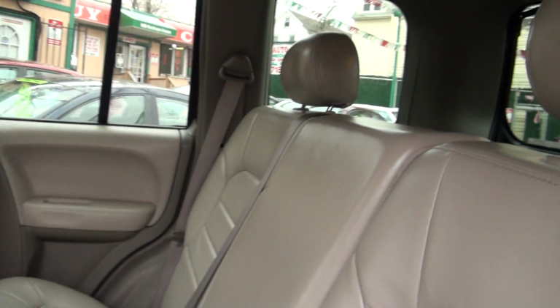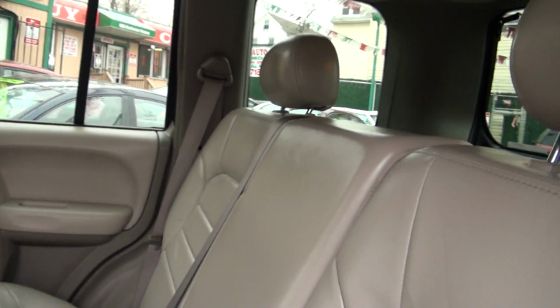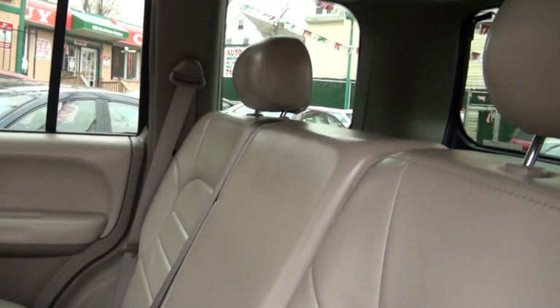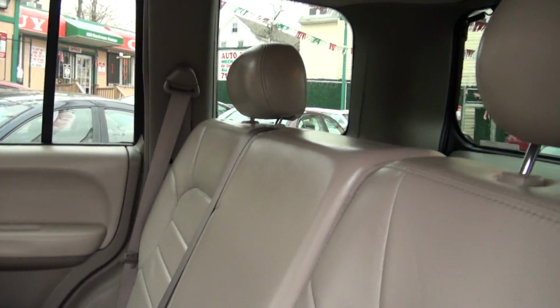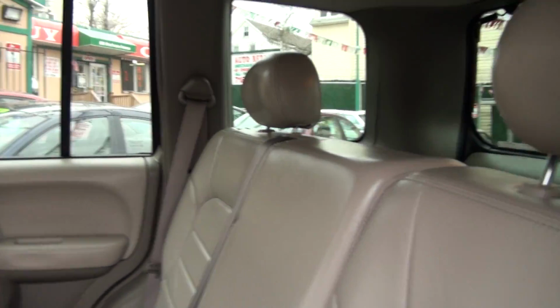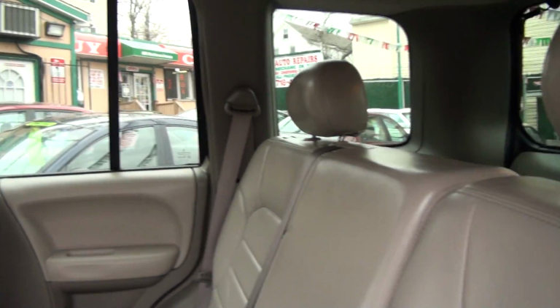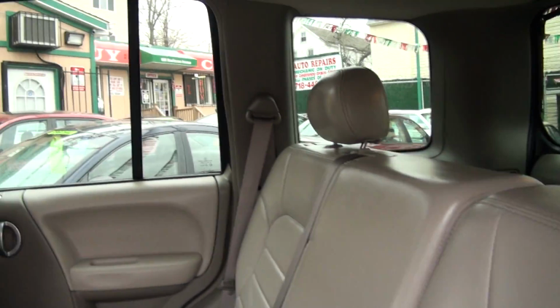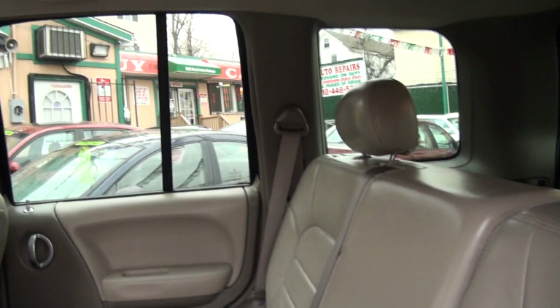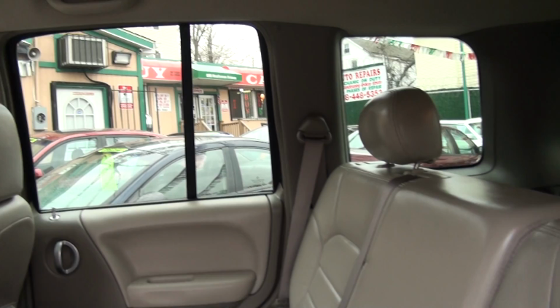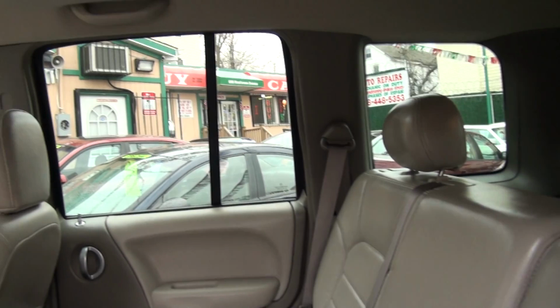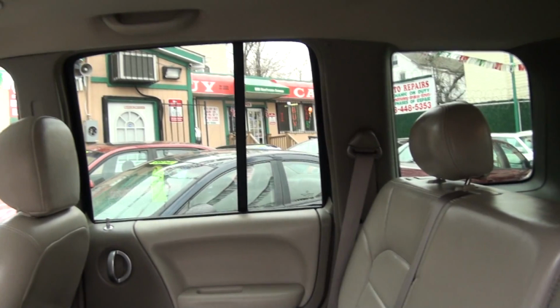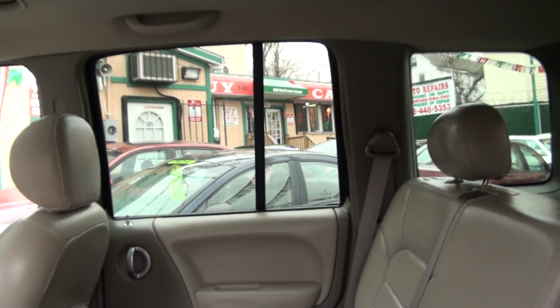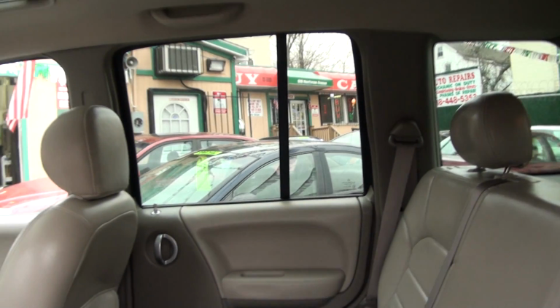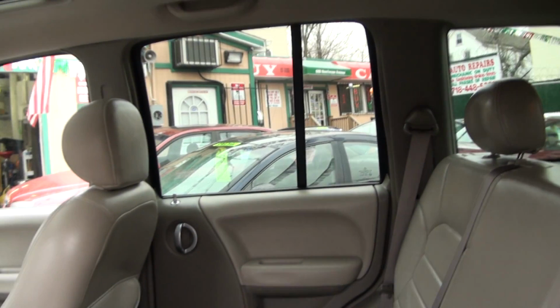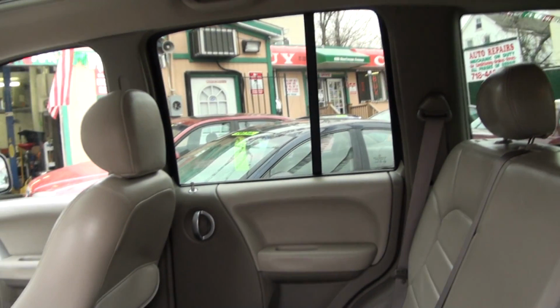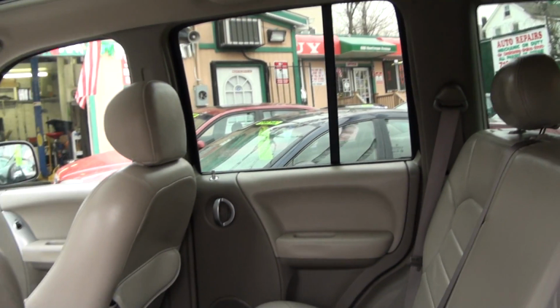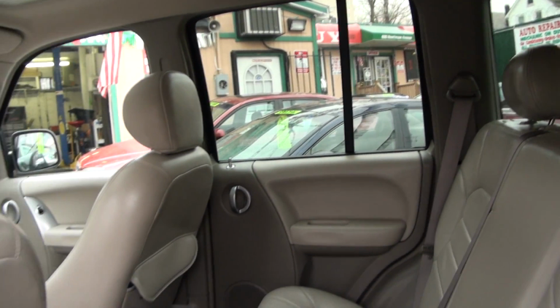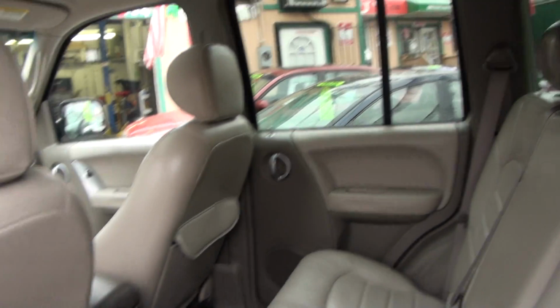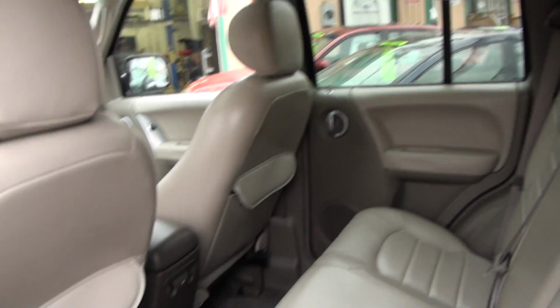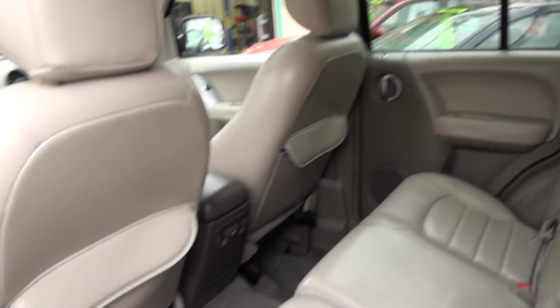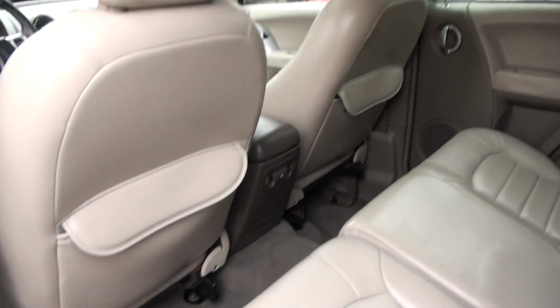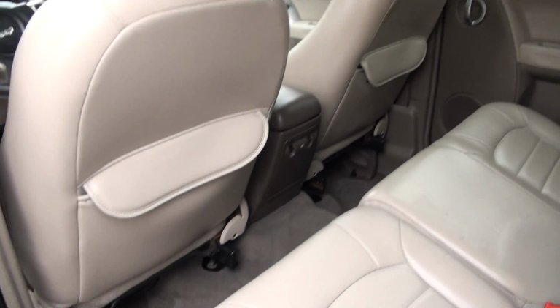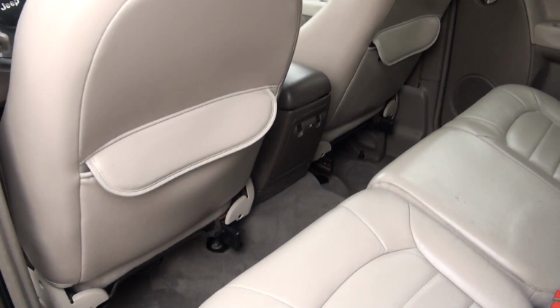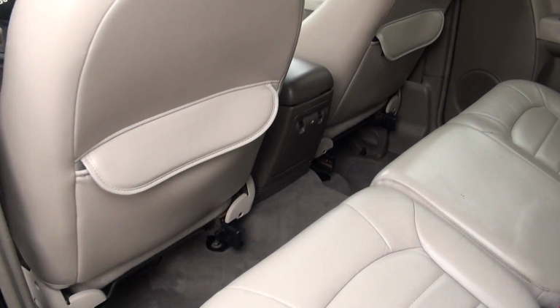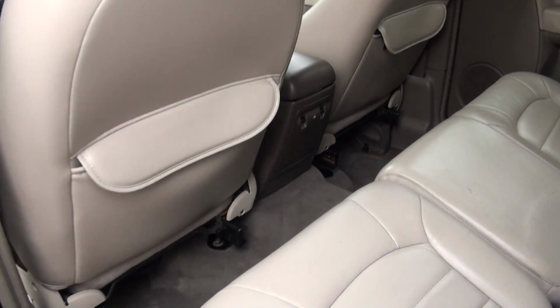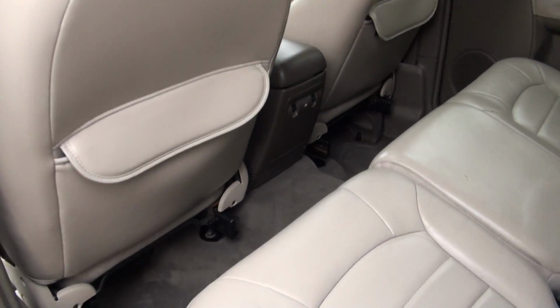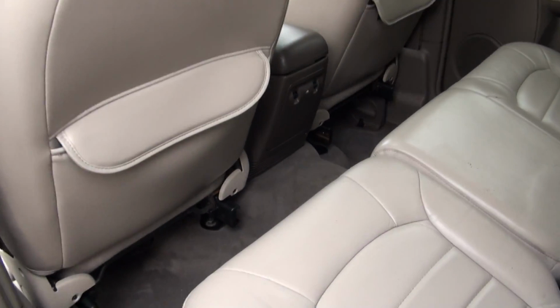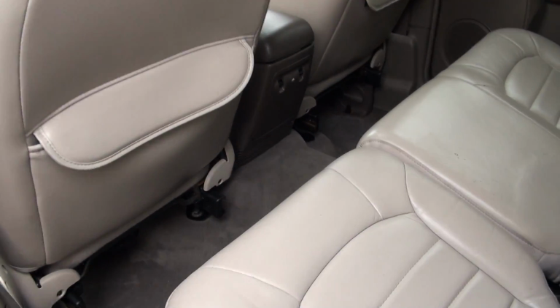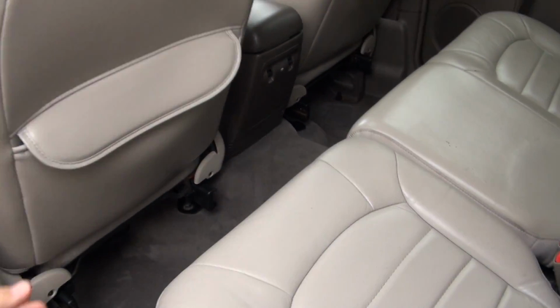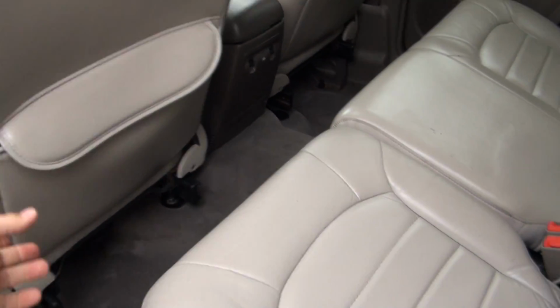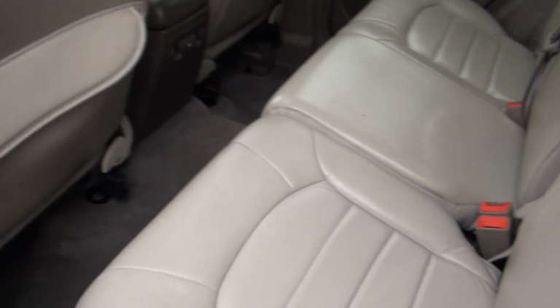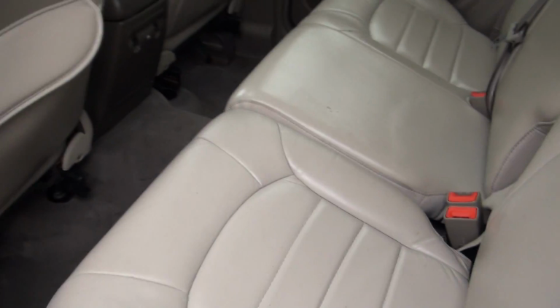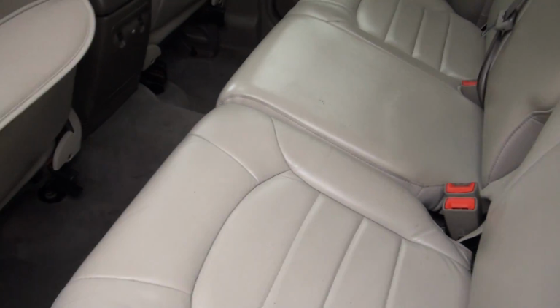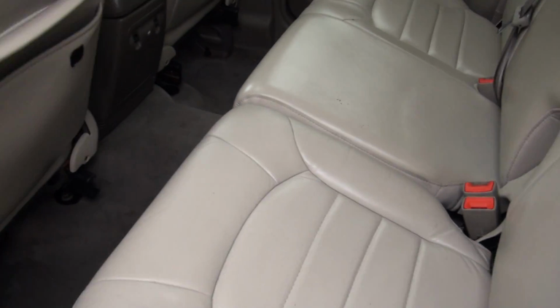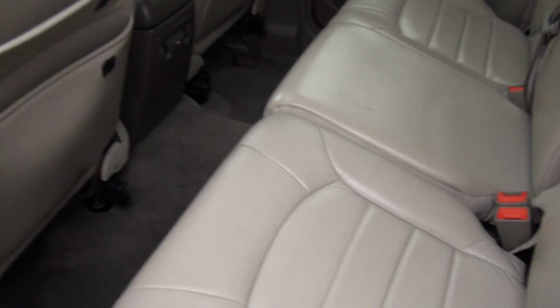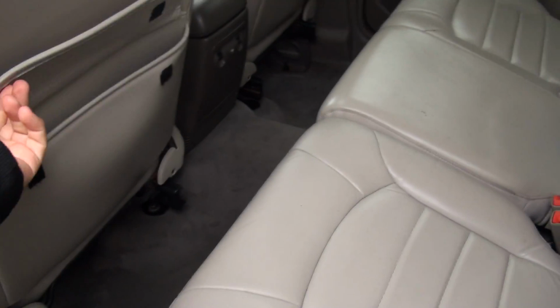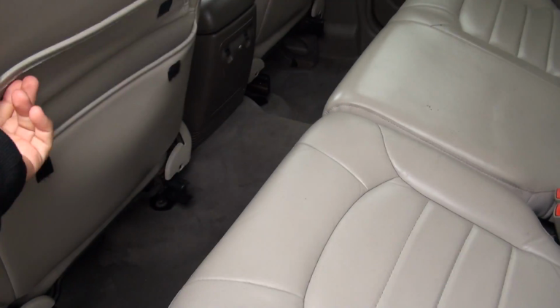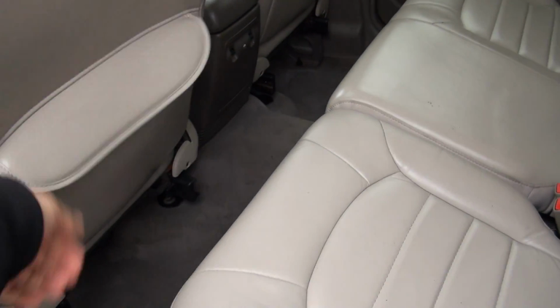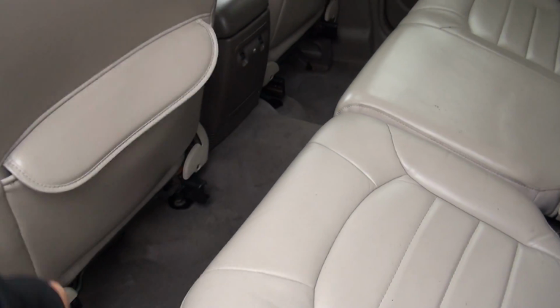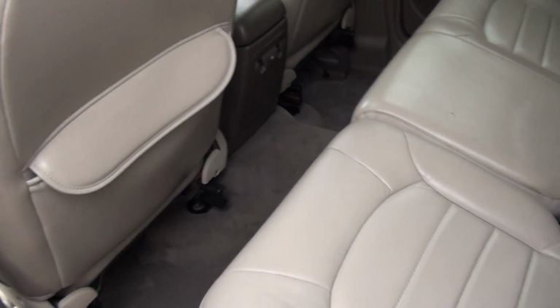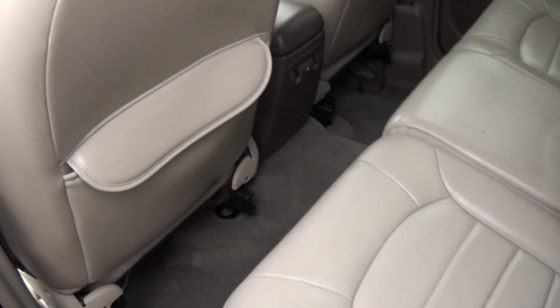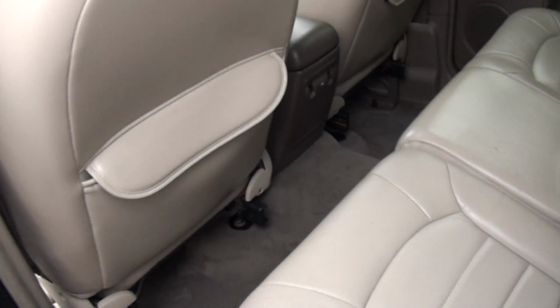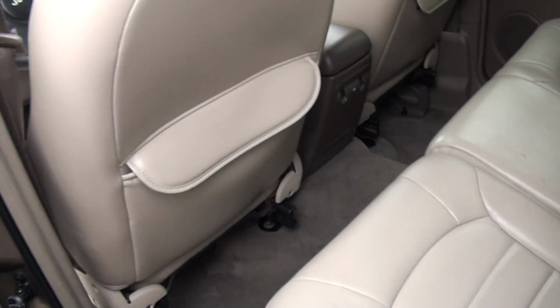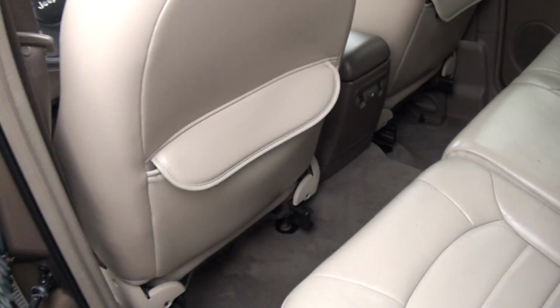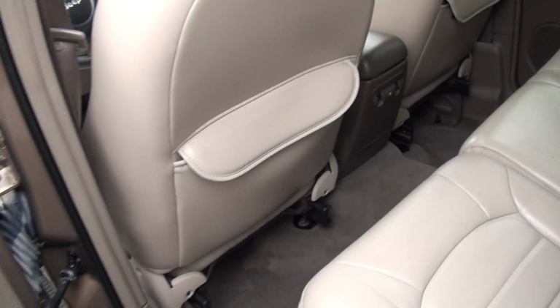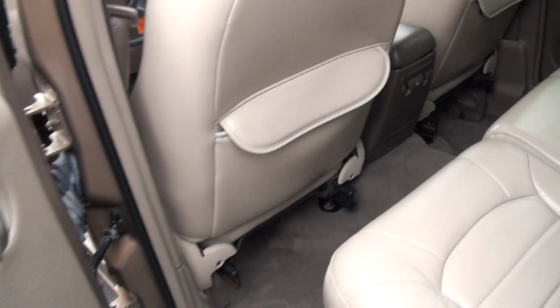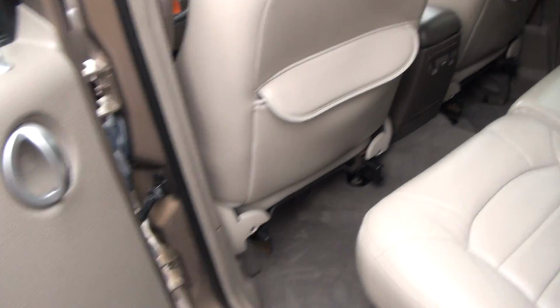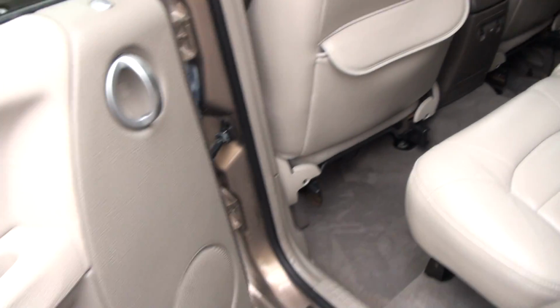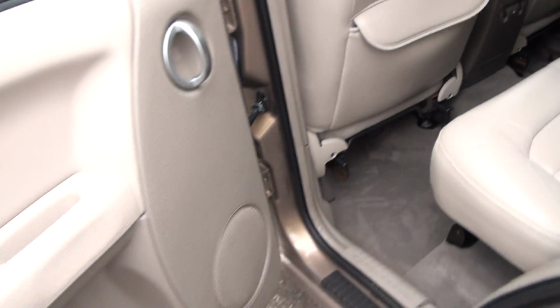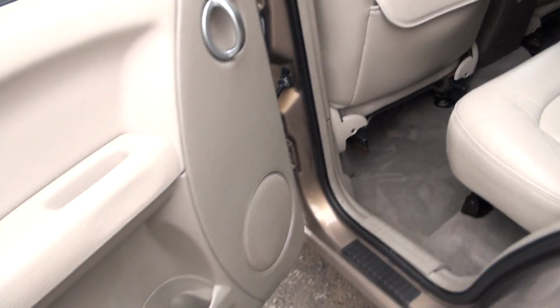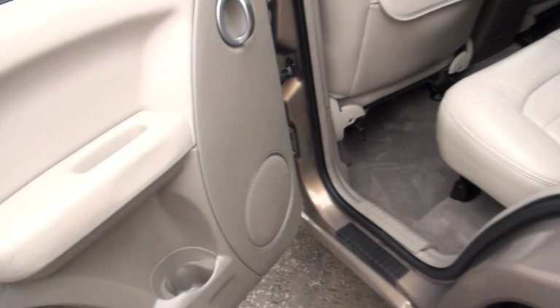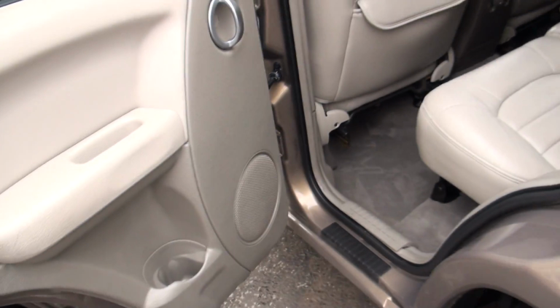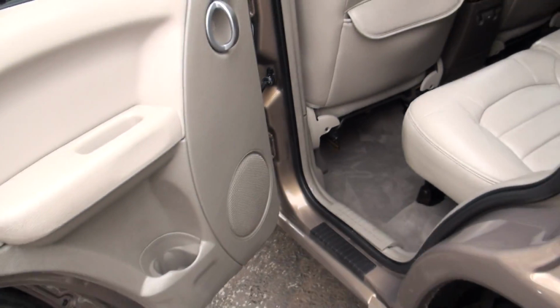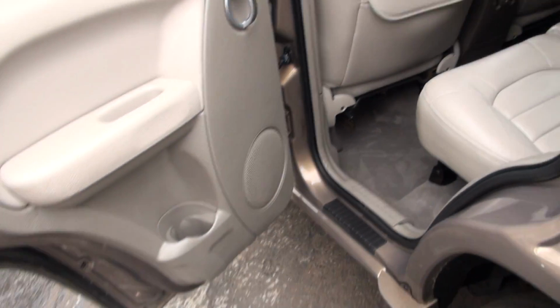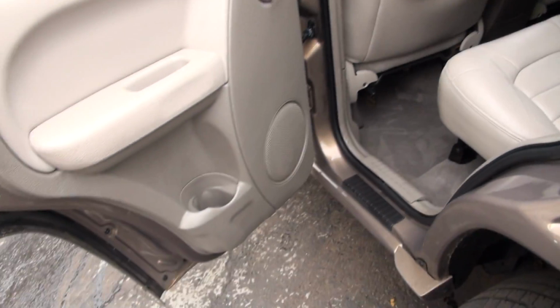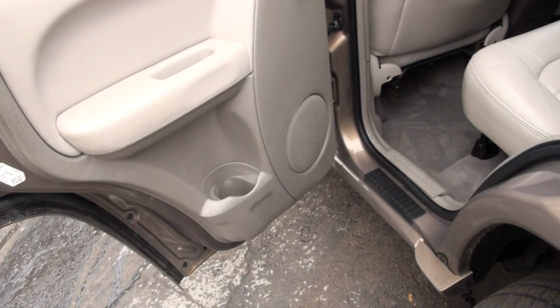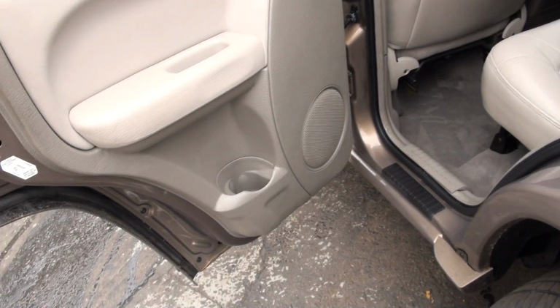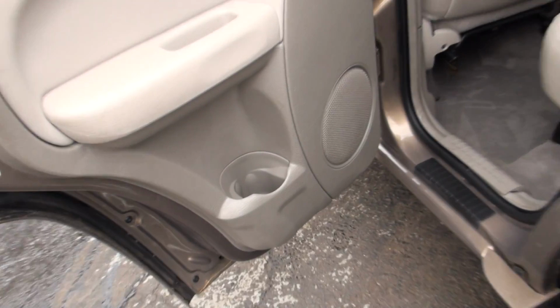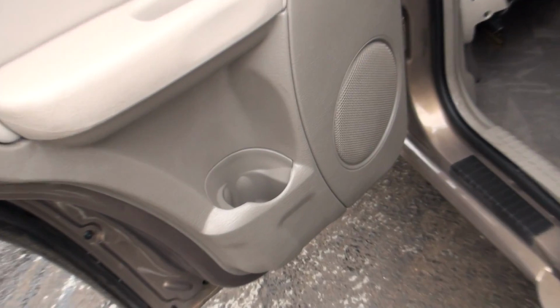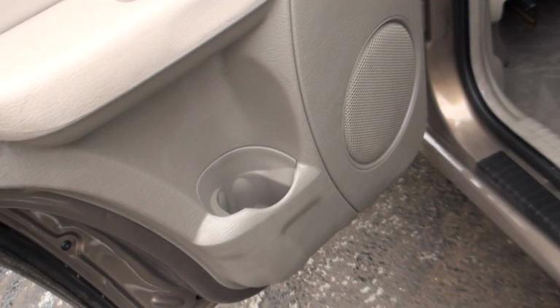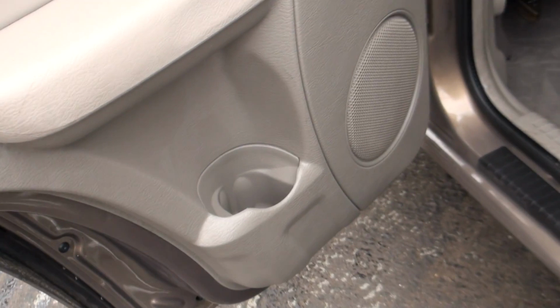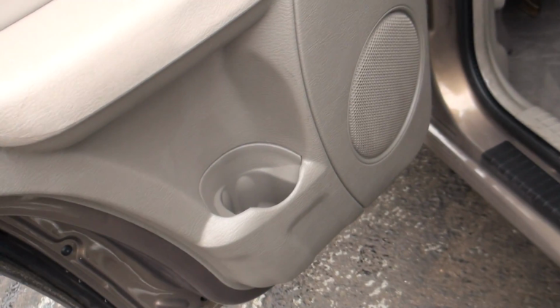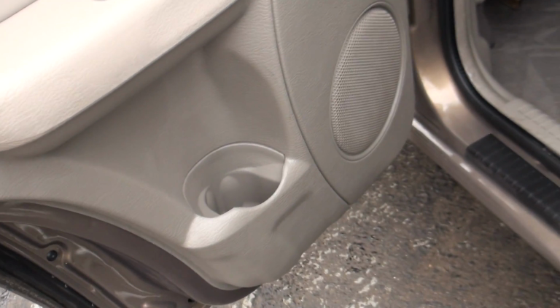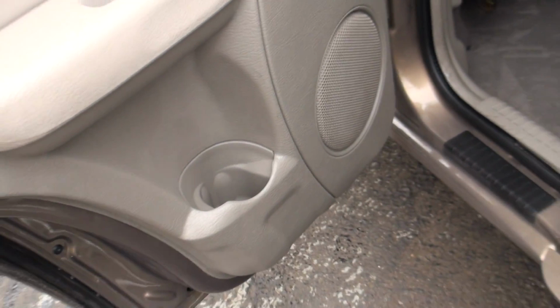Folding rear seats, 60-40. Also has these nice pouches here to put your little goodies in. Cup holders in the rear.